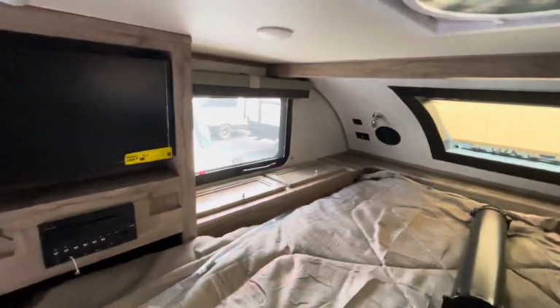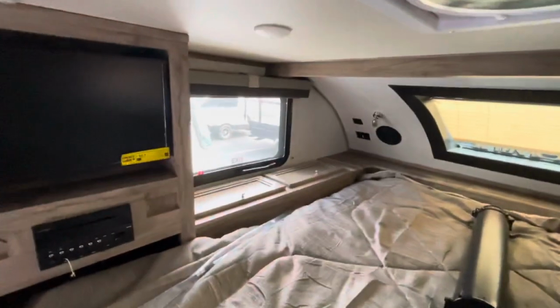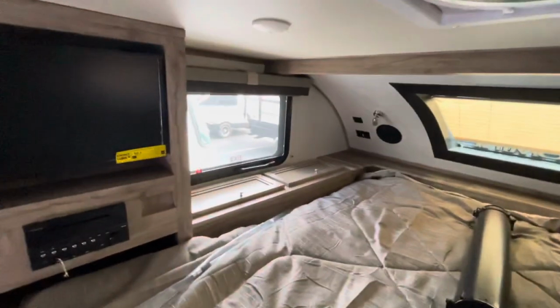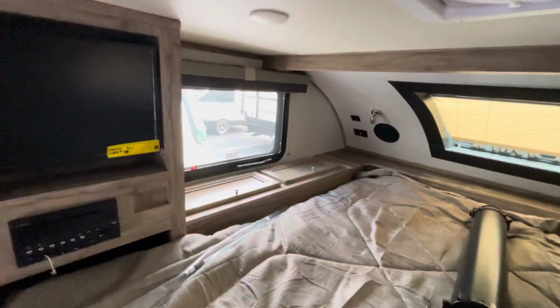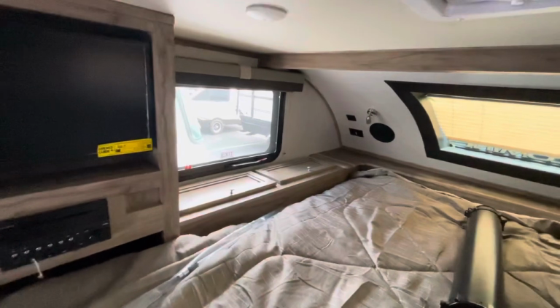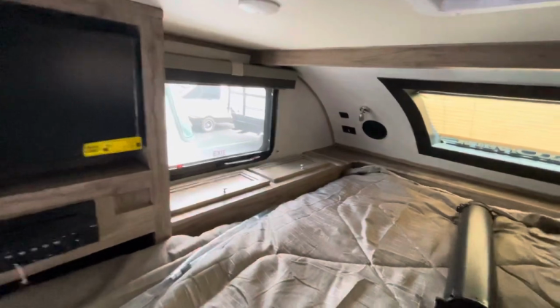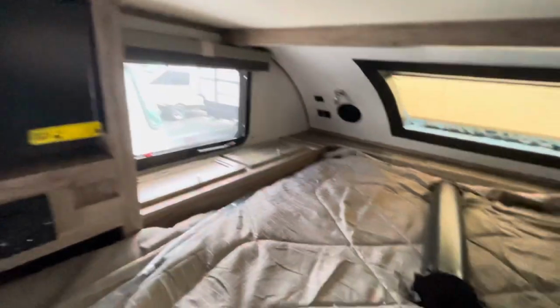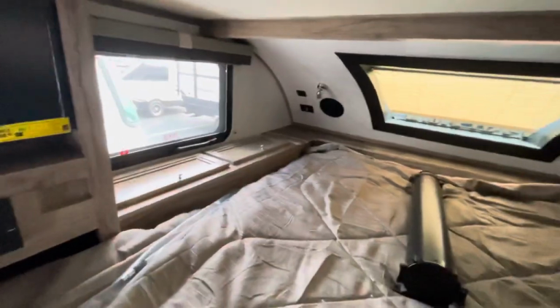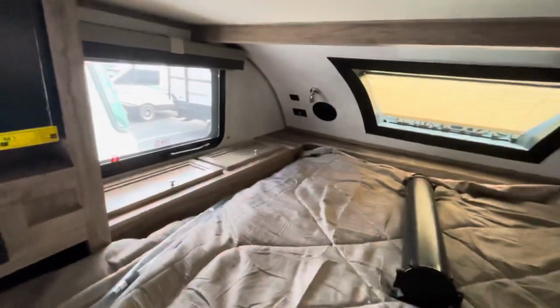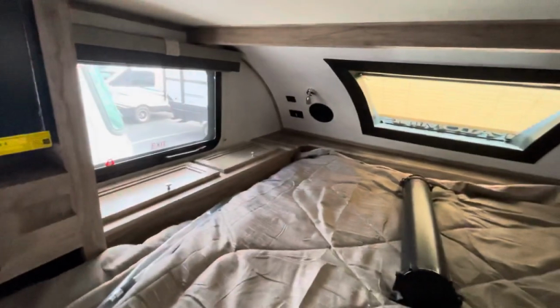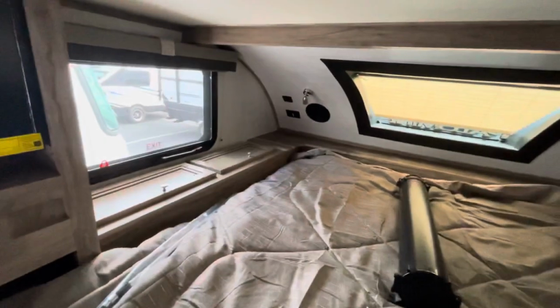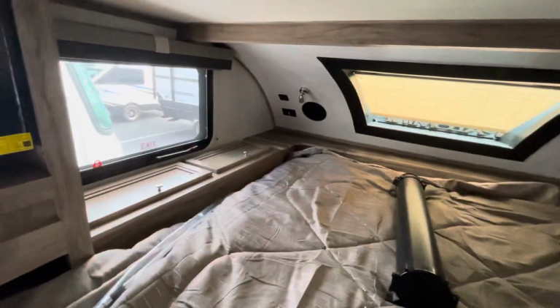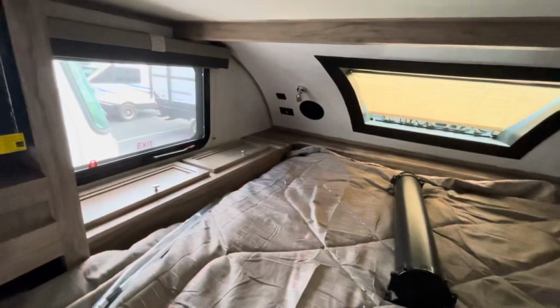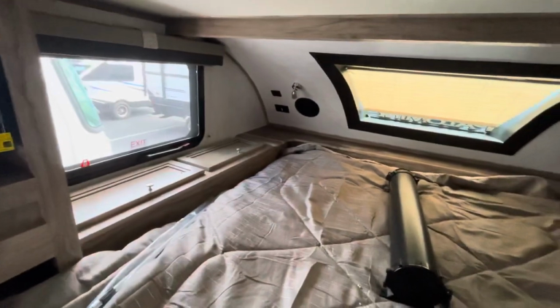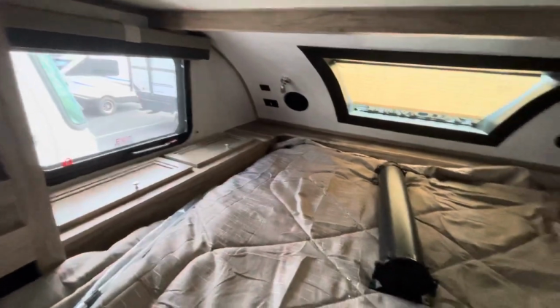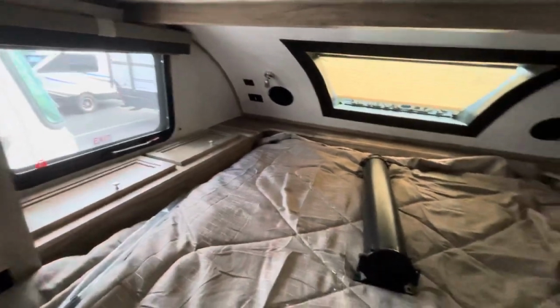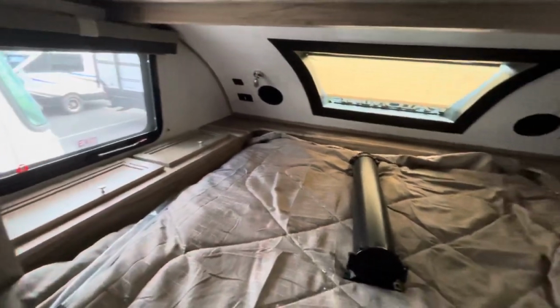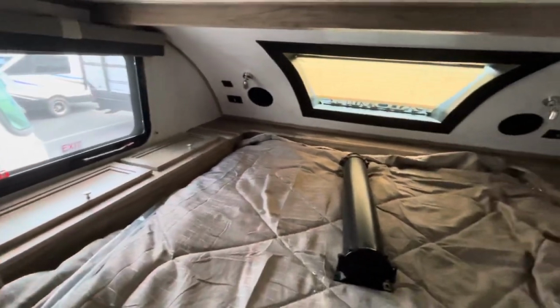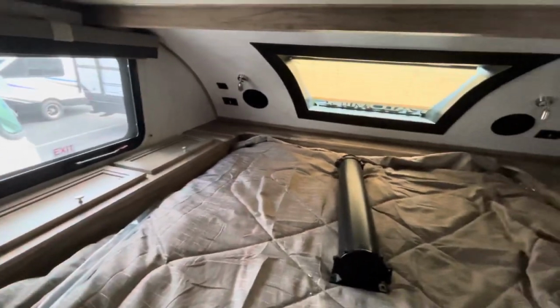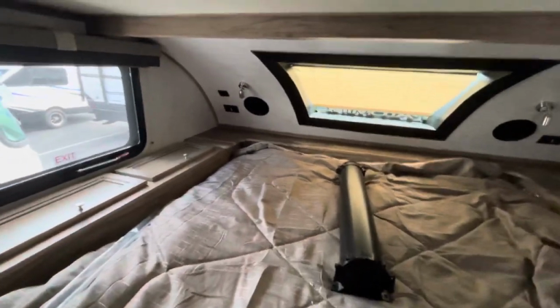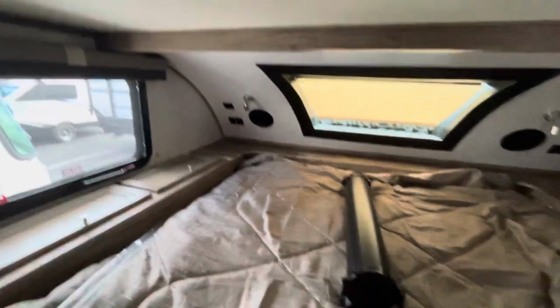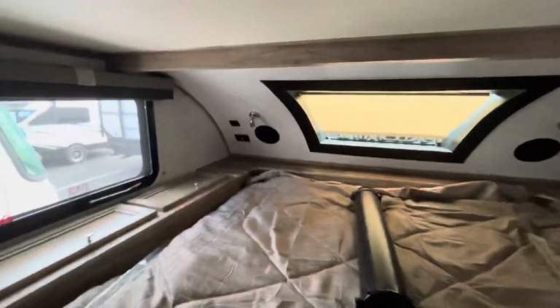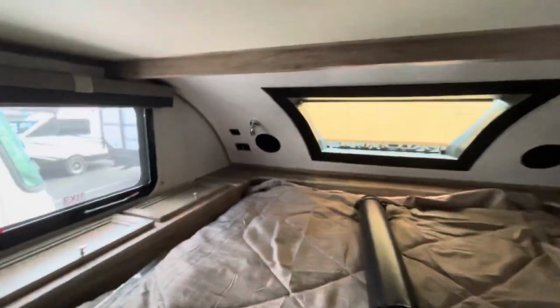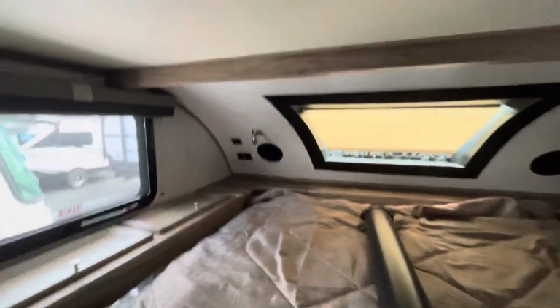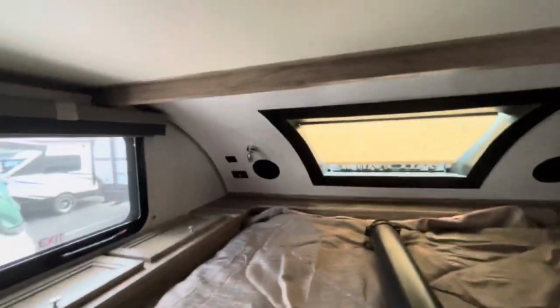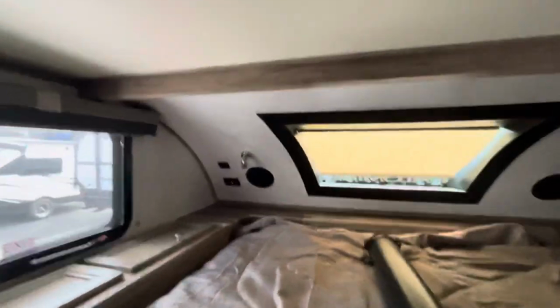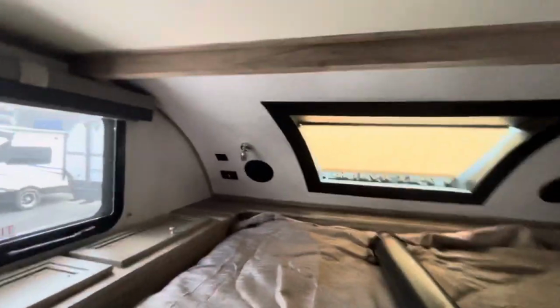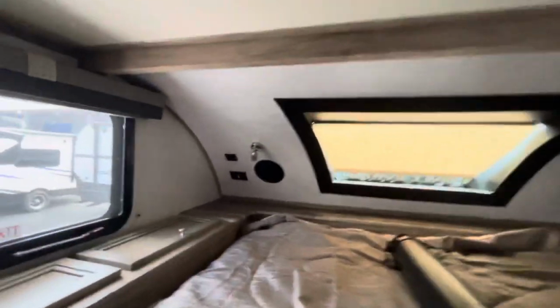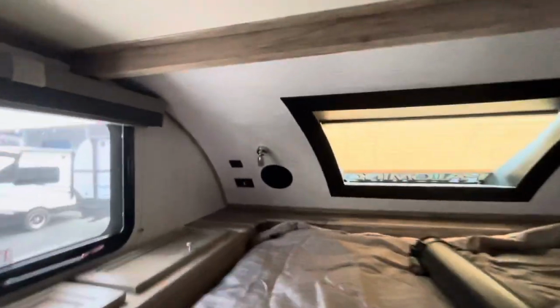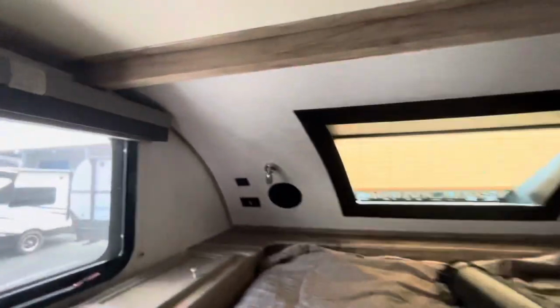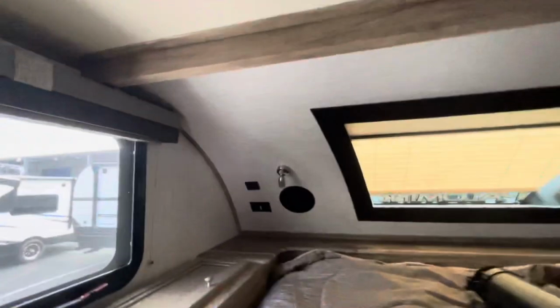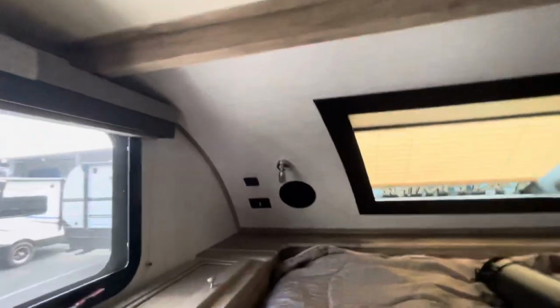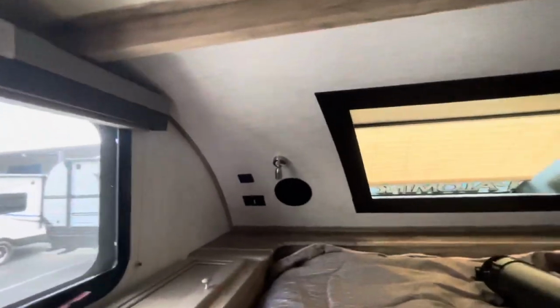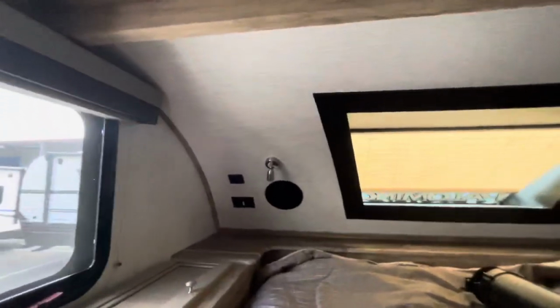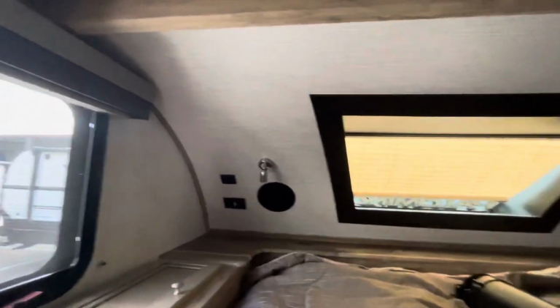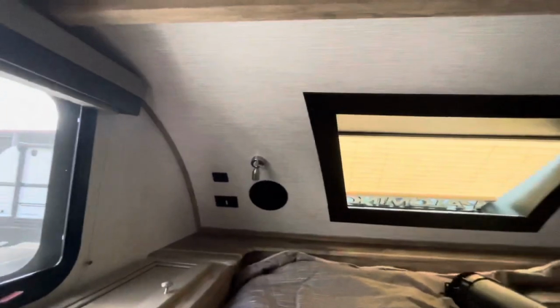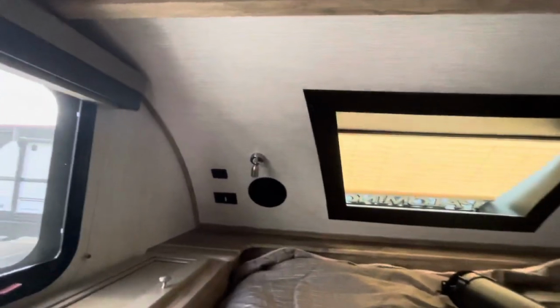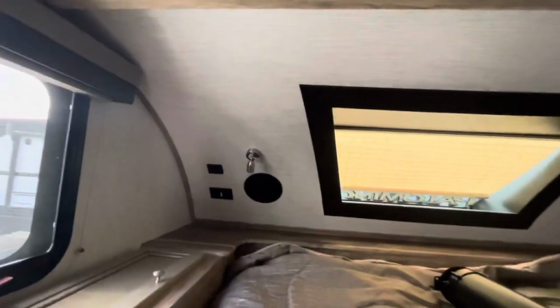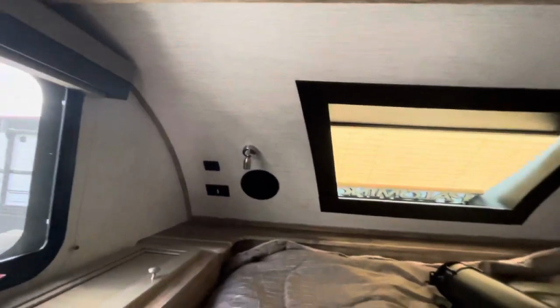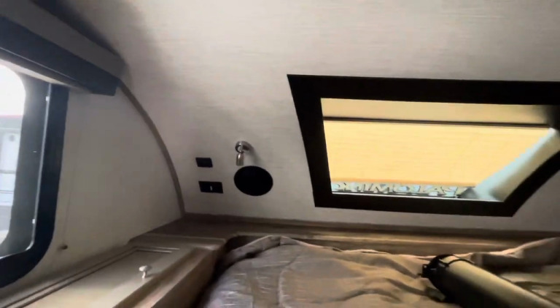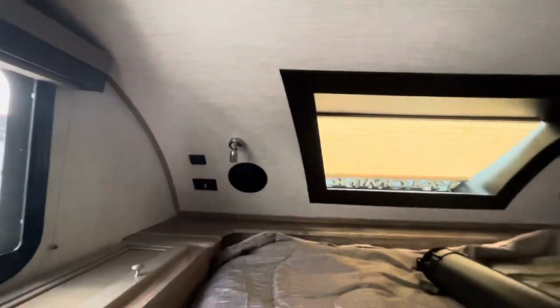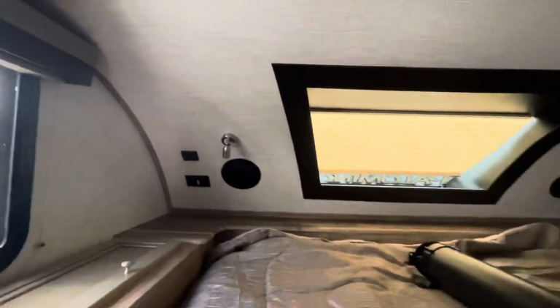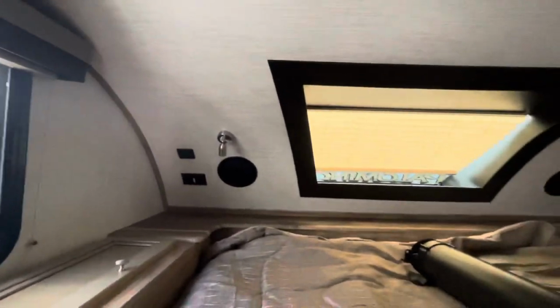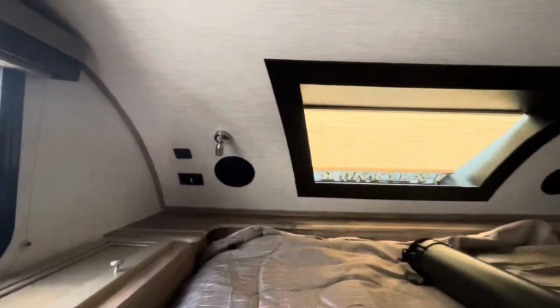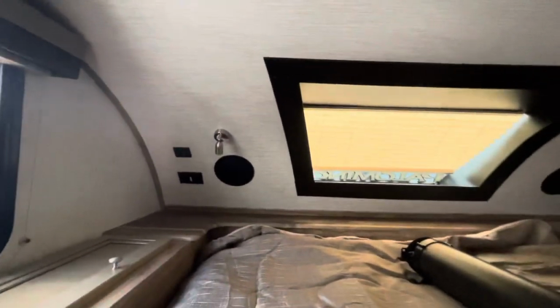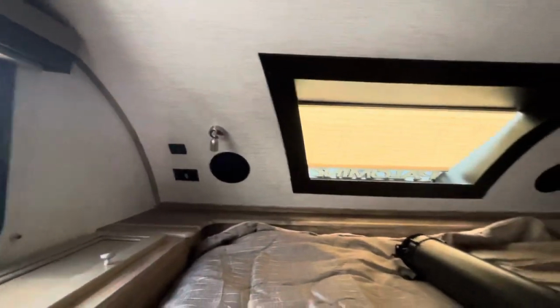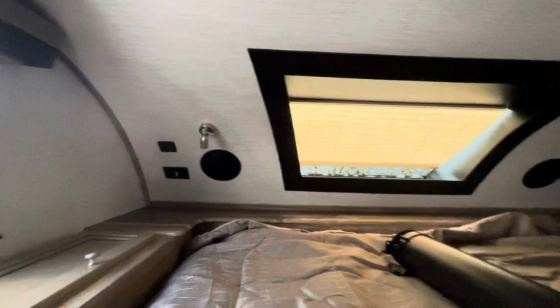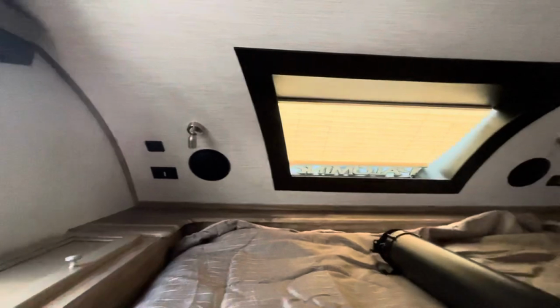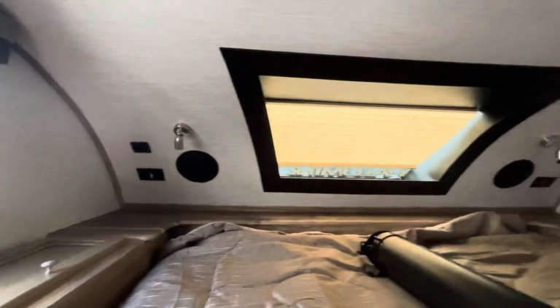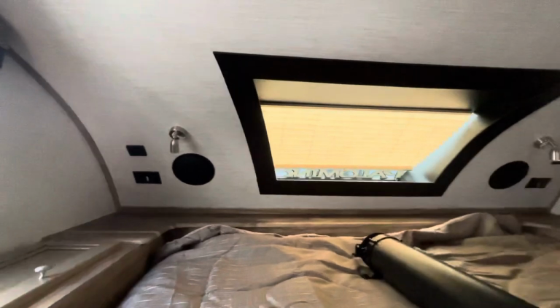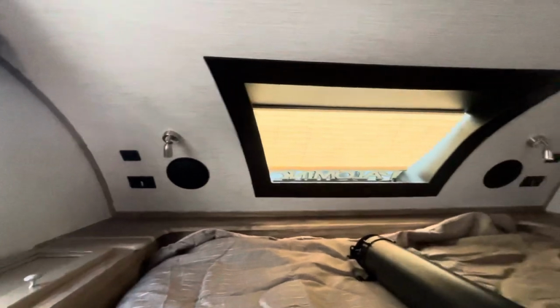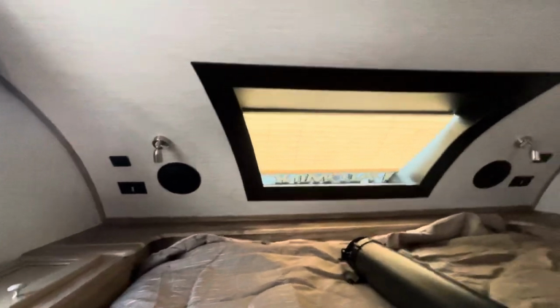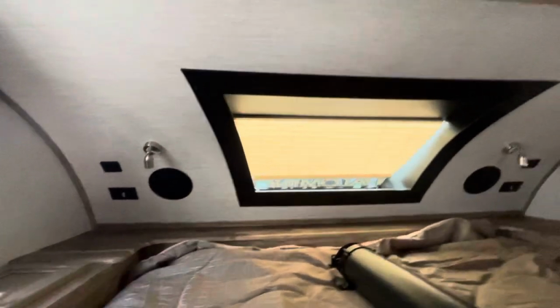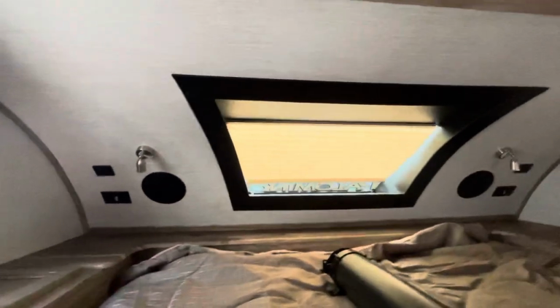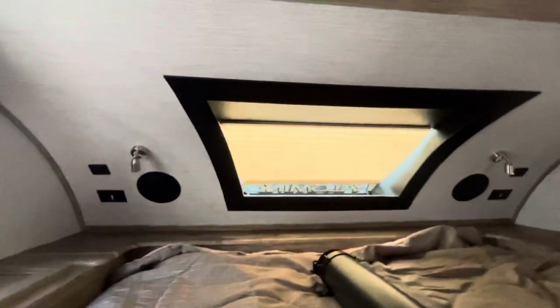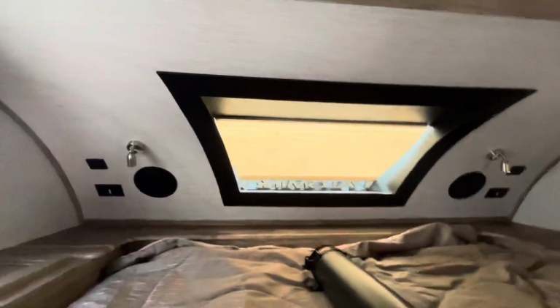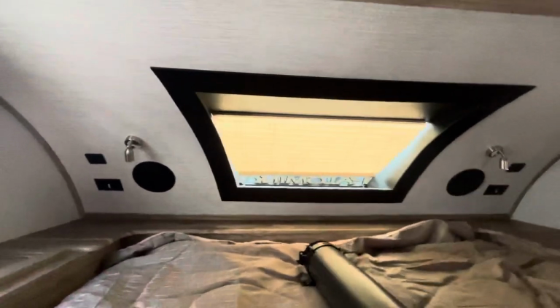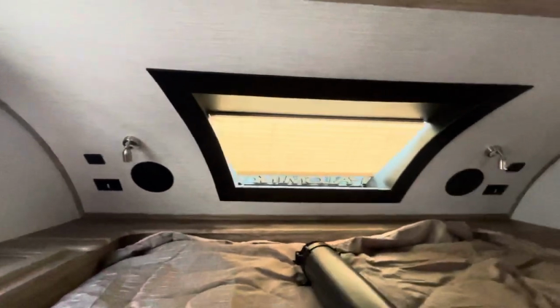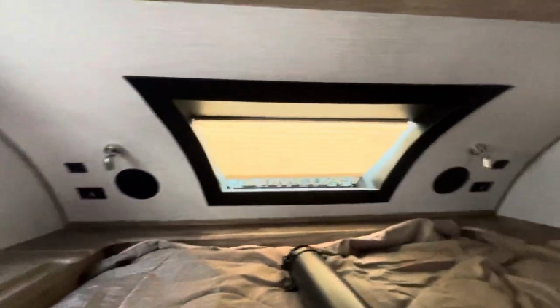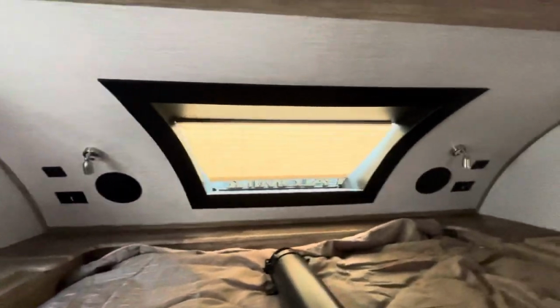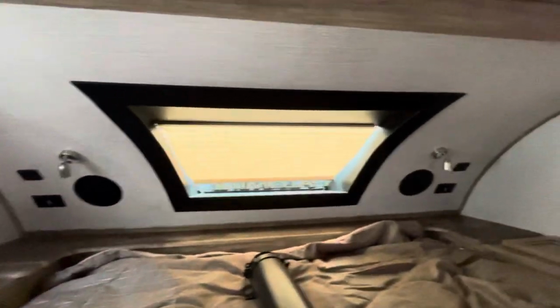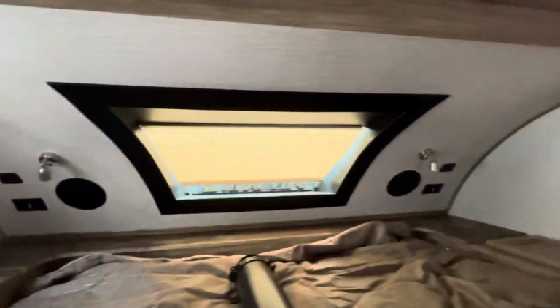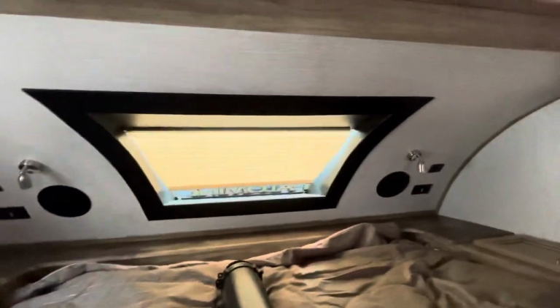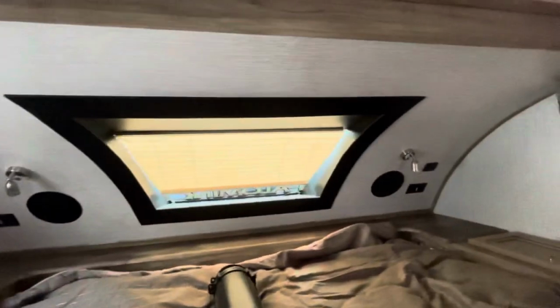You can see a lot of storage back here. There are USB ports back there and lighting, and plugs.